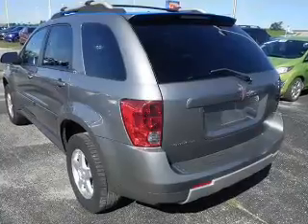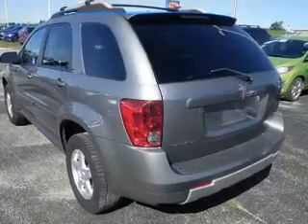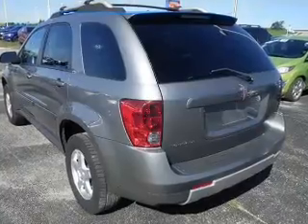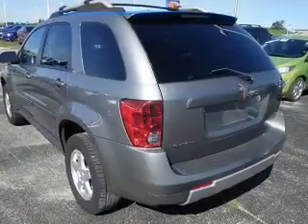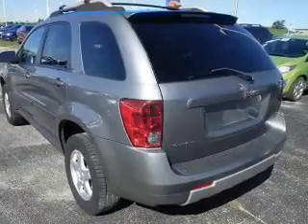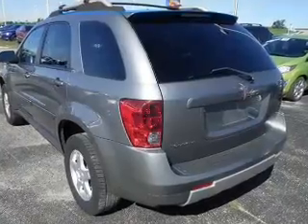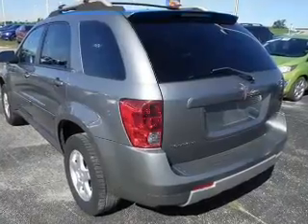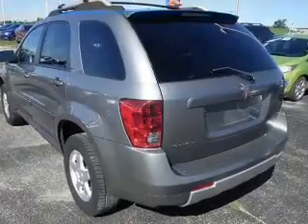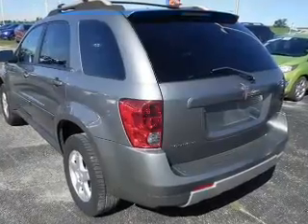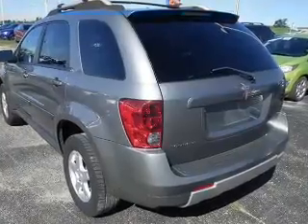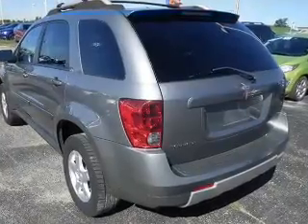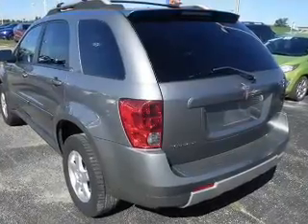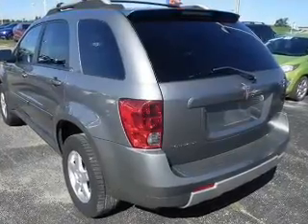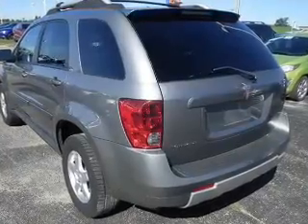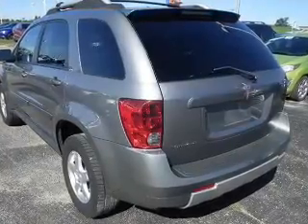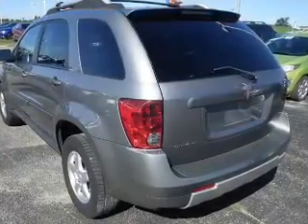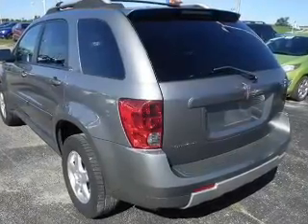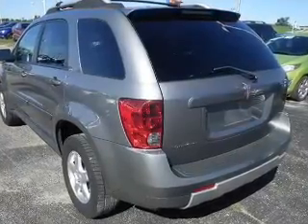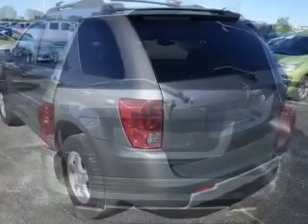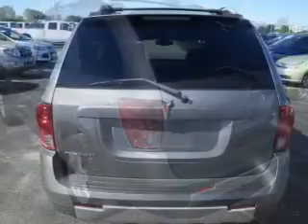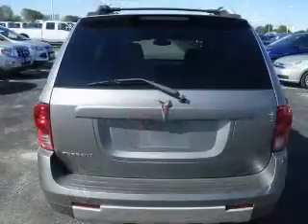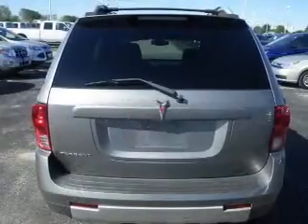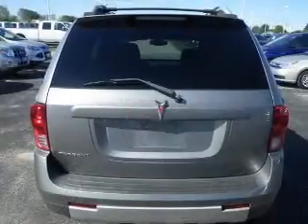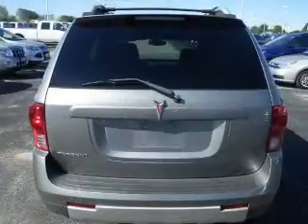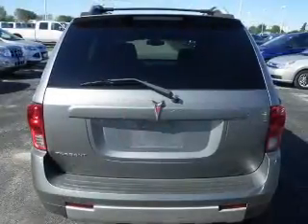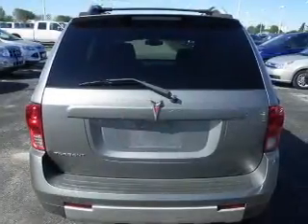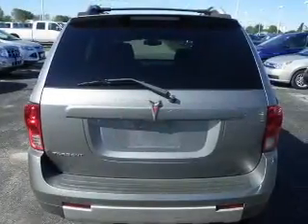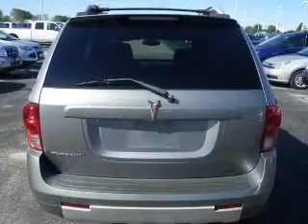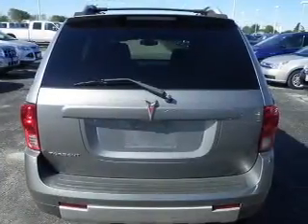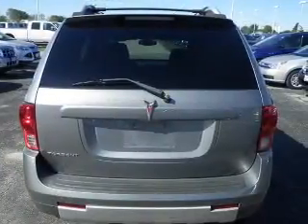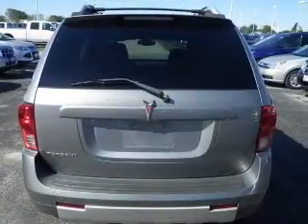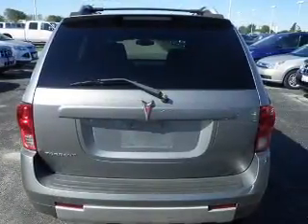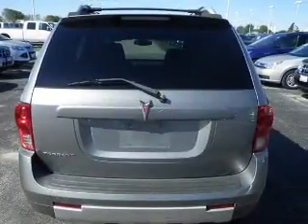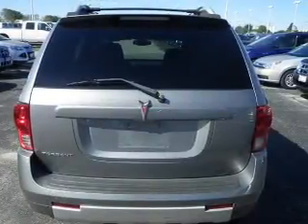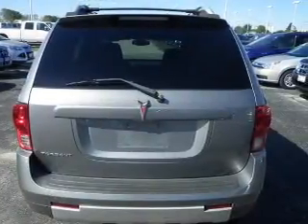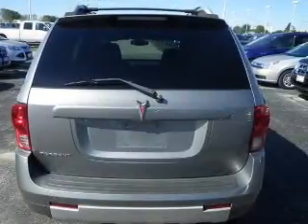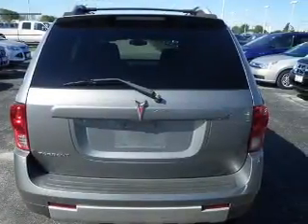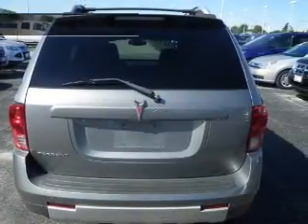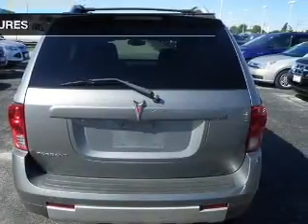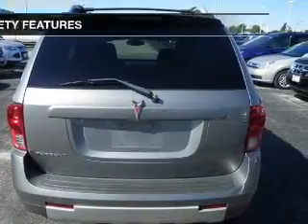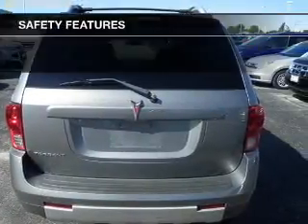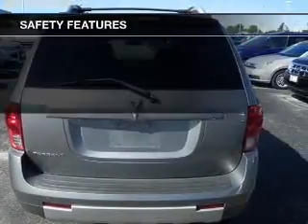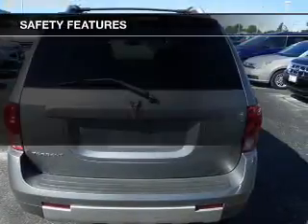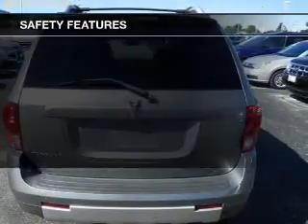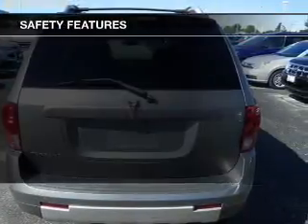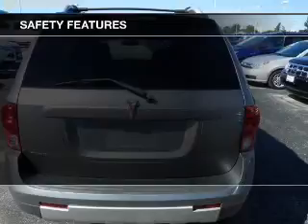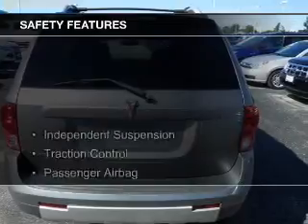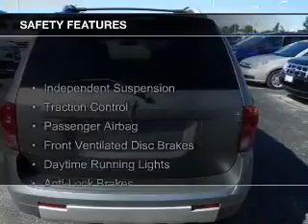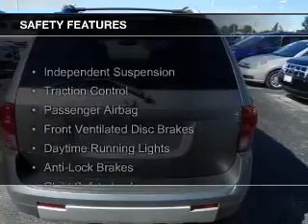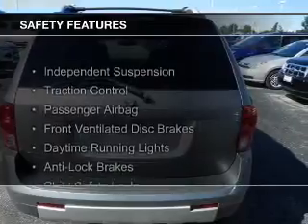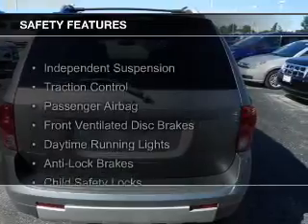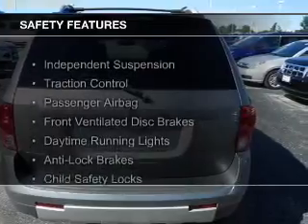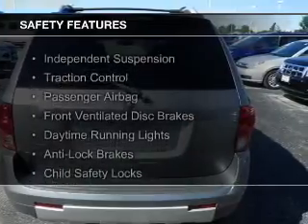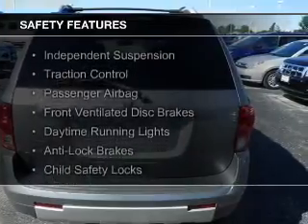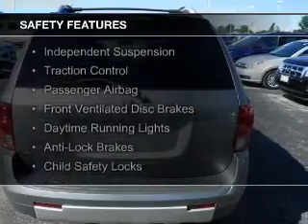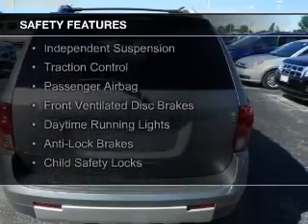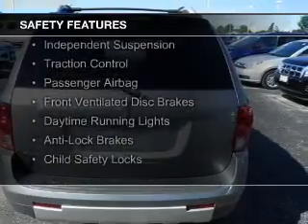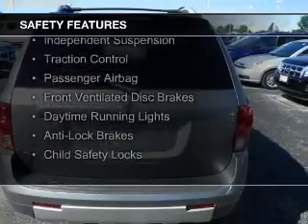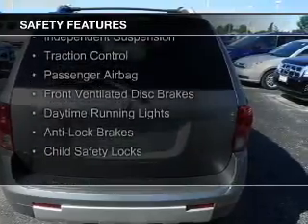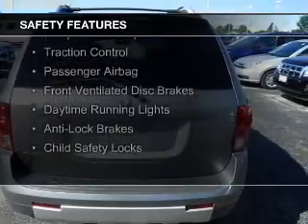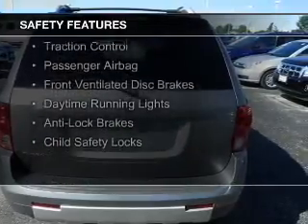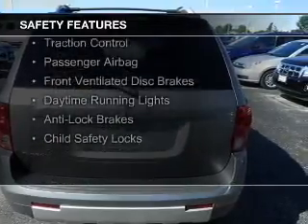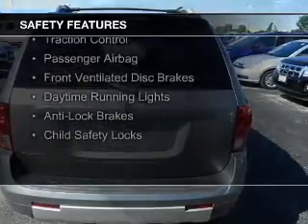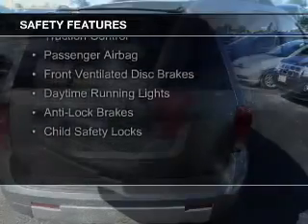Also keyless entry, privacy glass, air conditioning, power windows, and power mirrors. Safety was made a priority with these features.